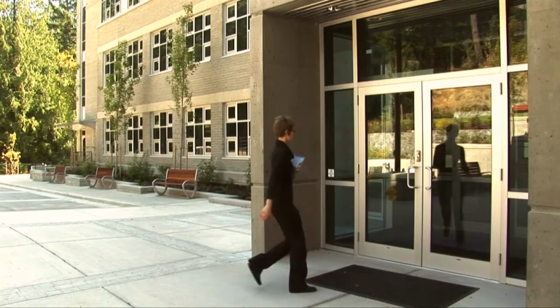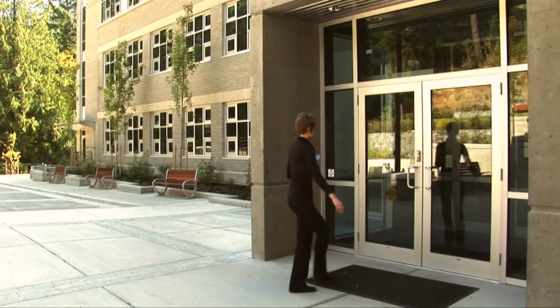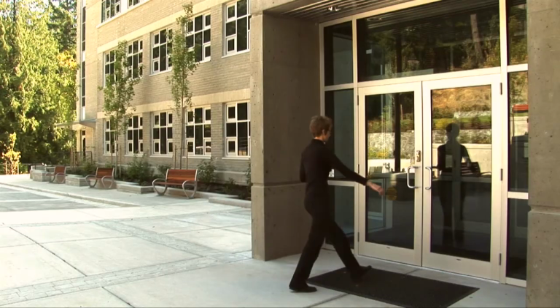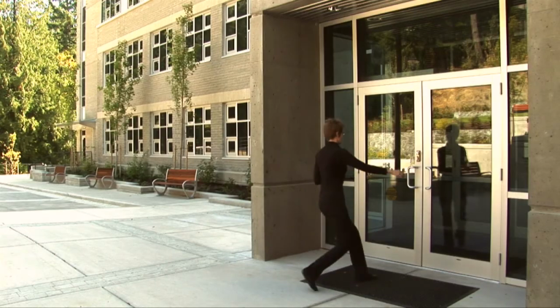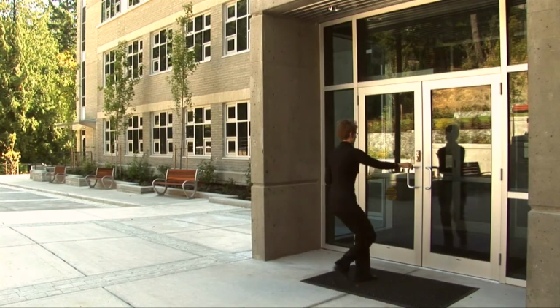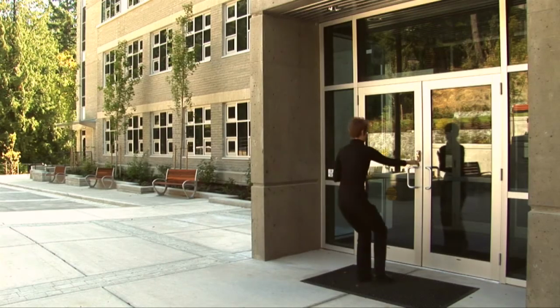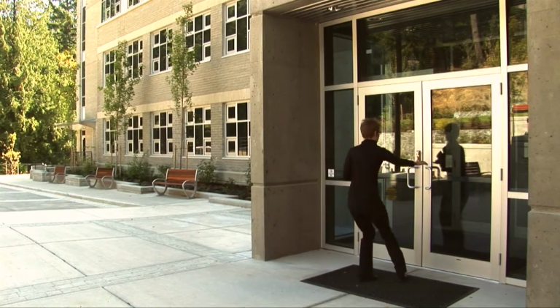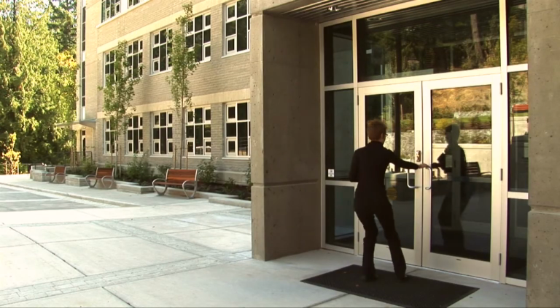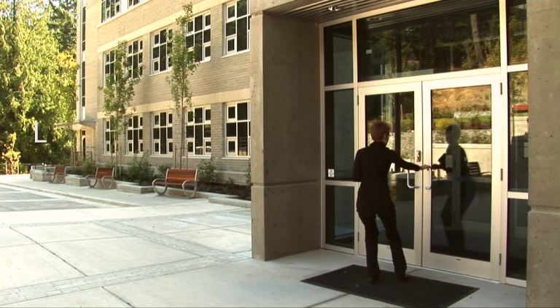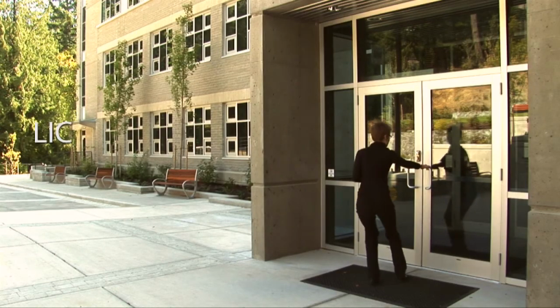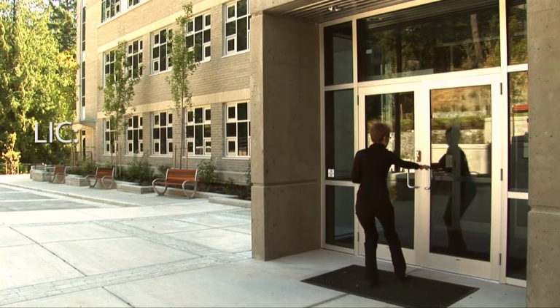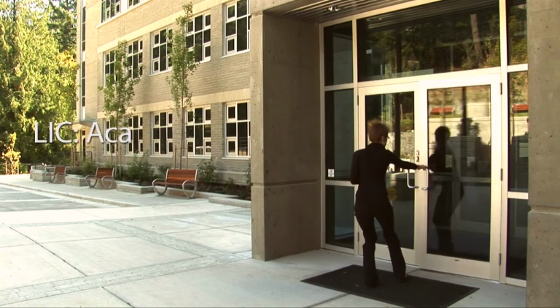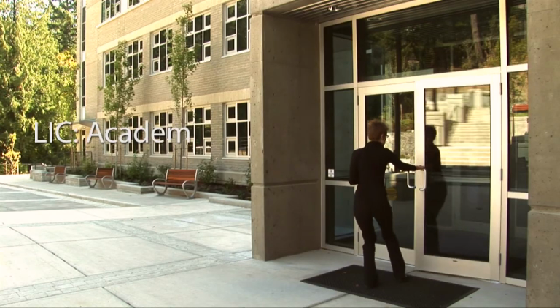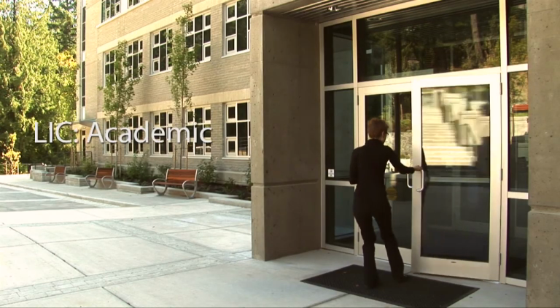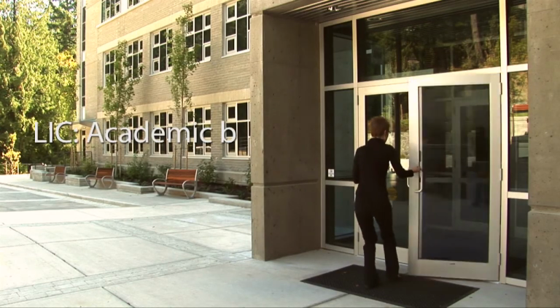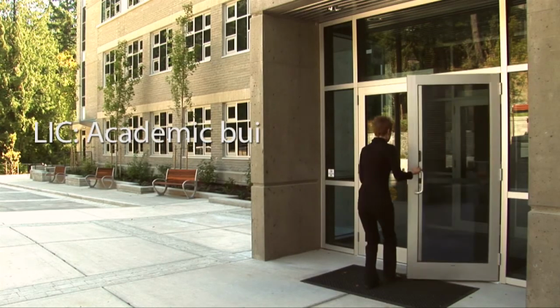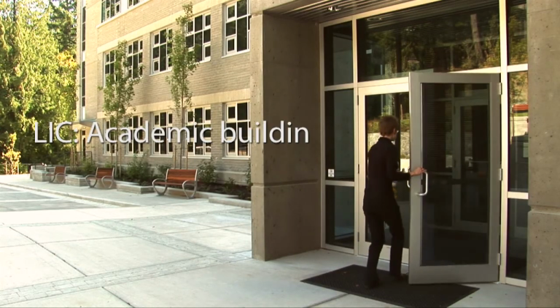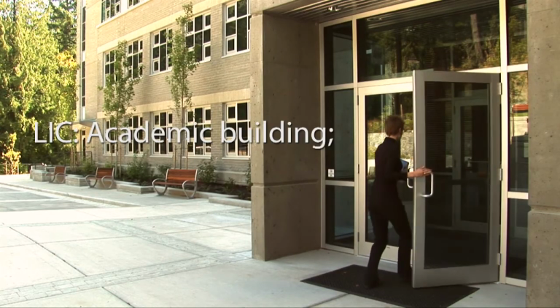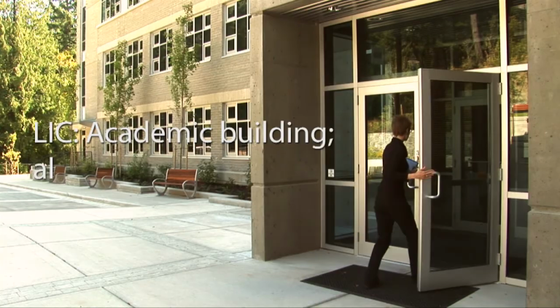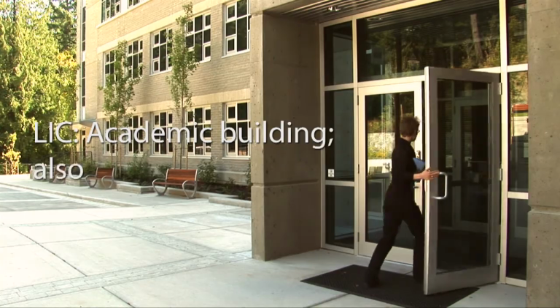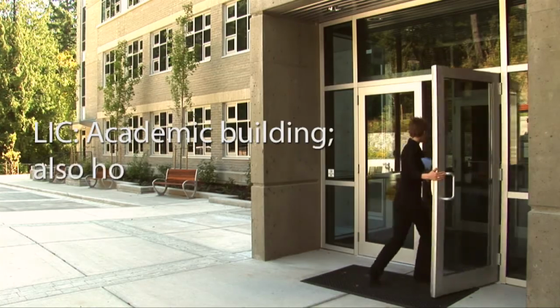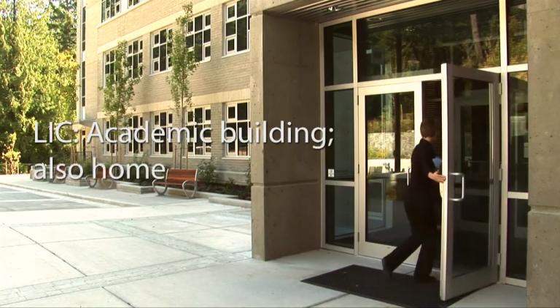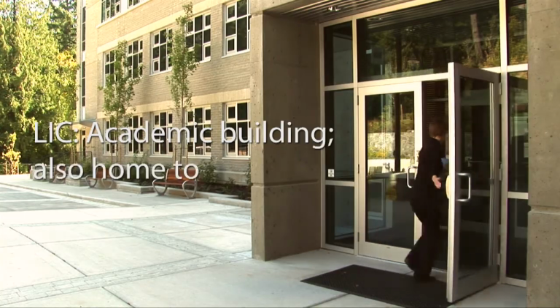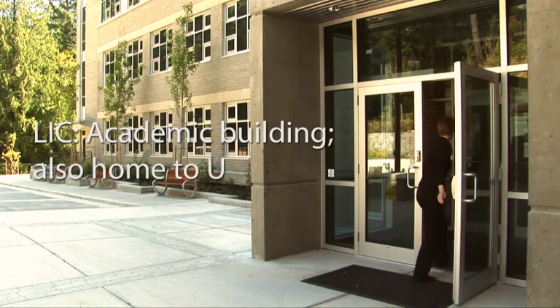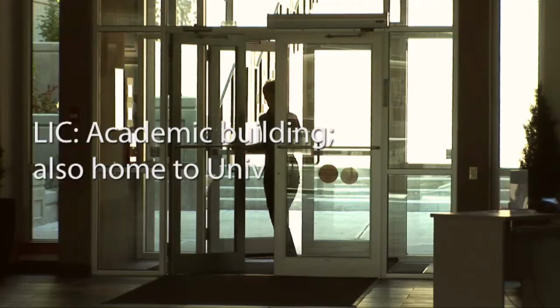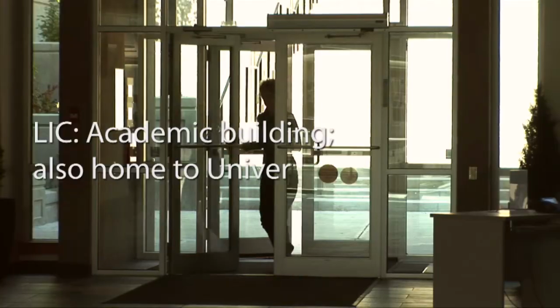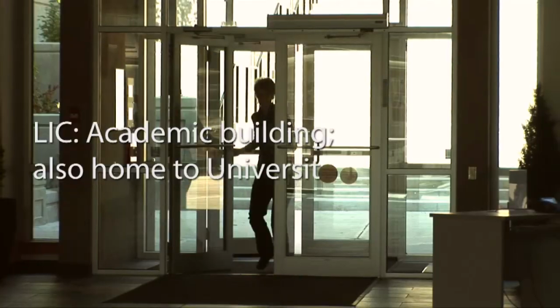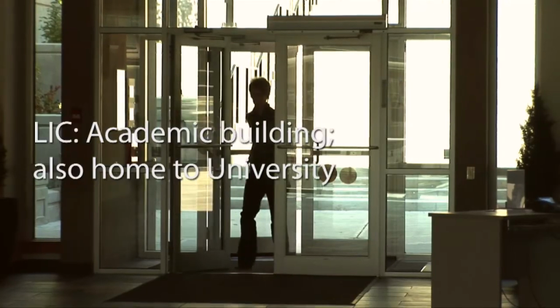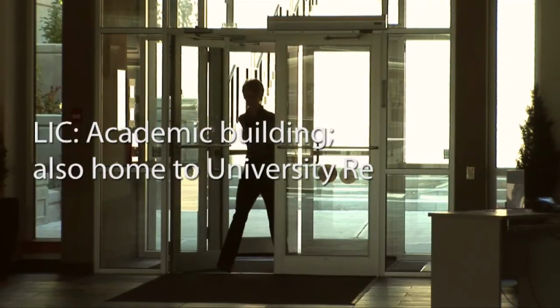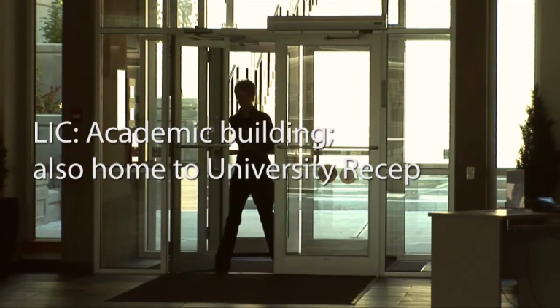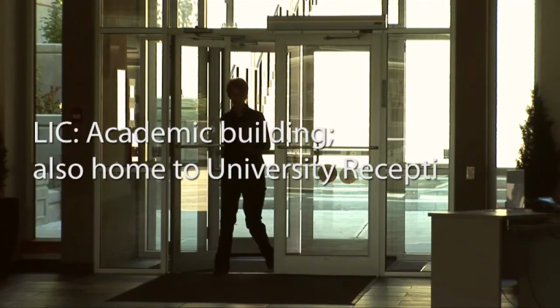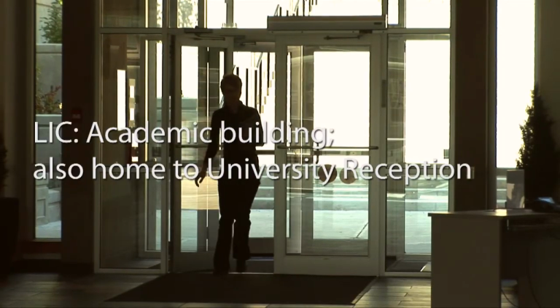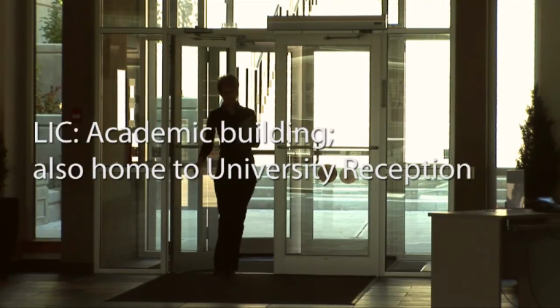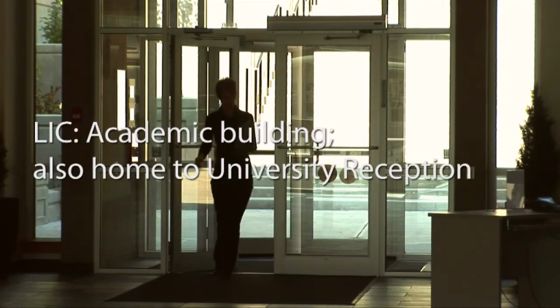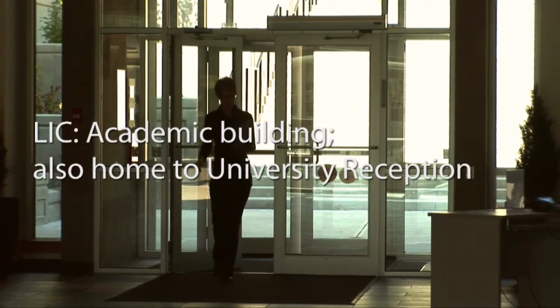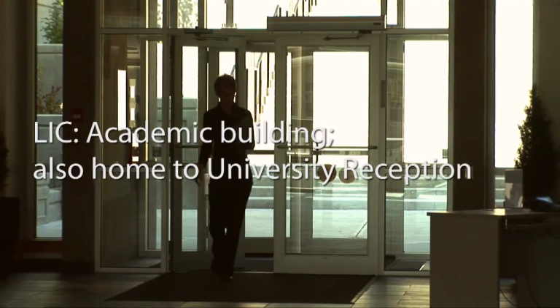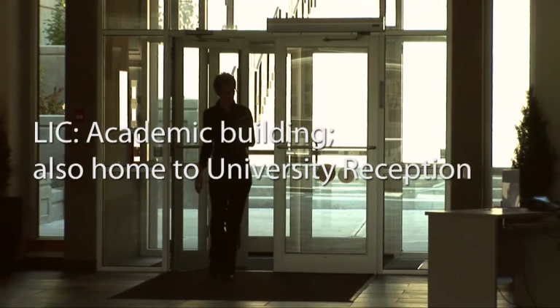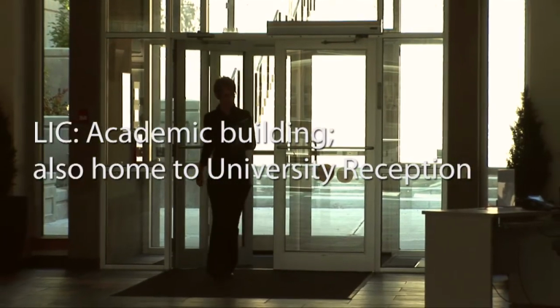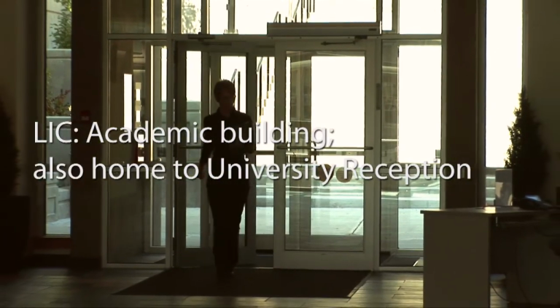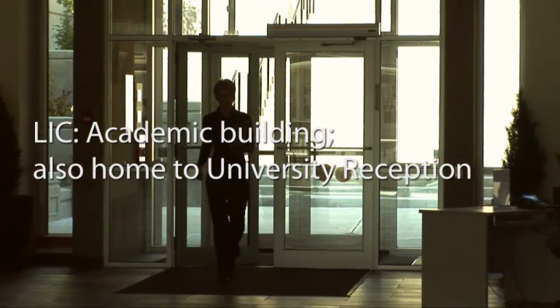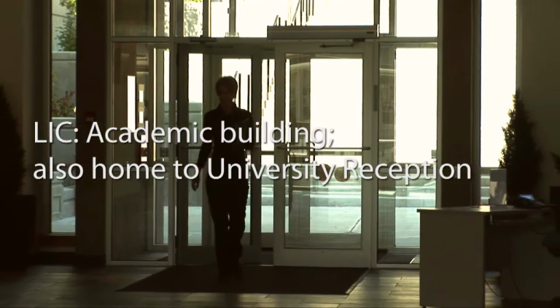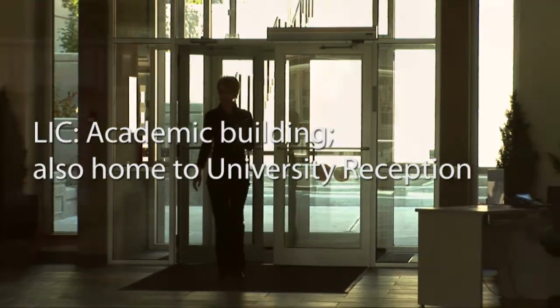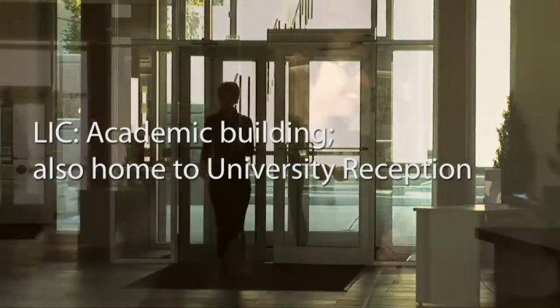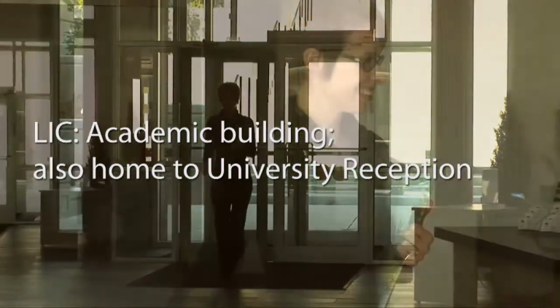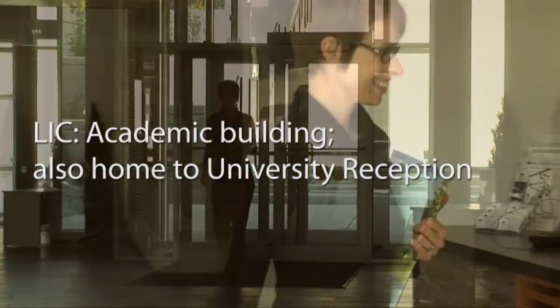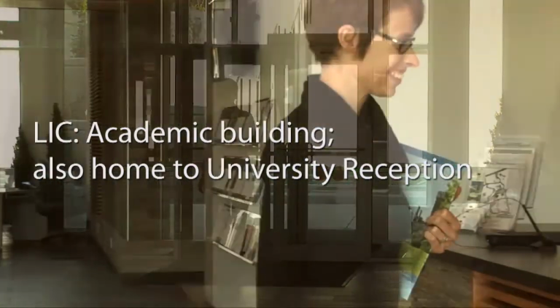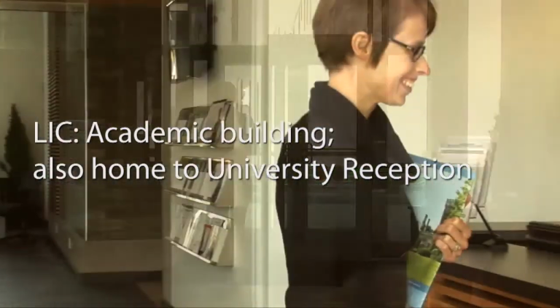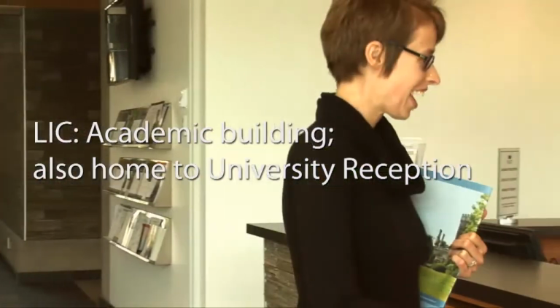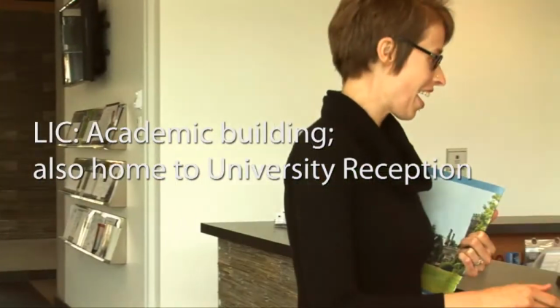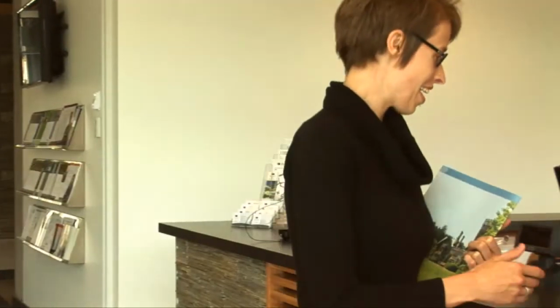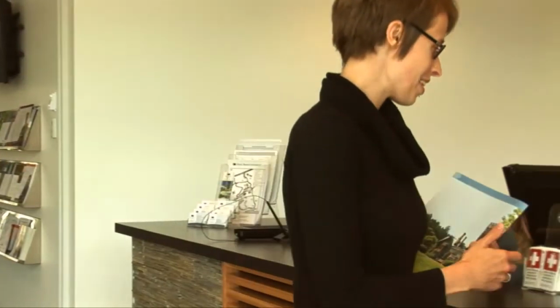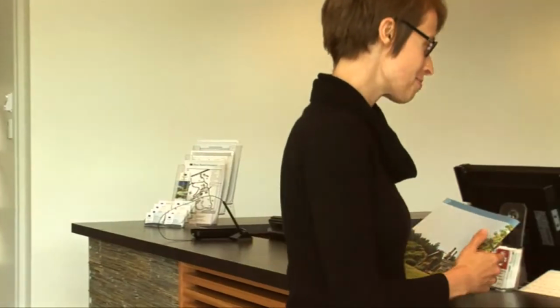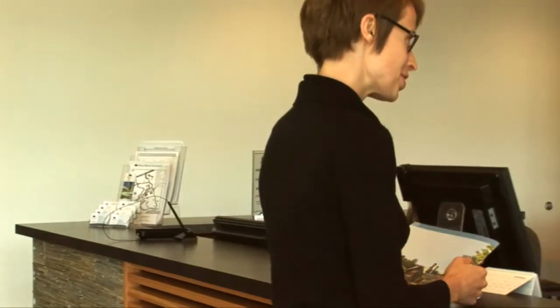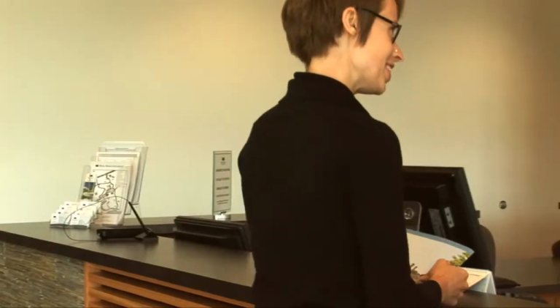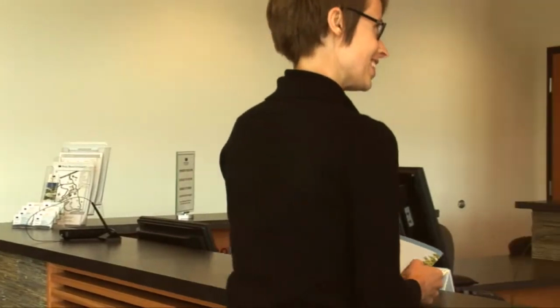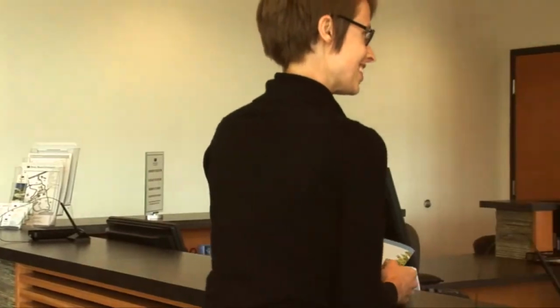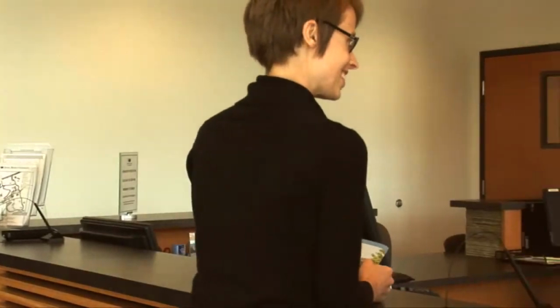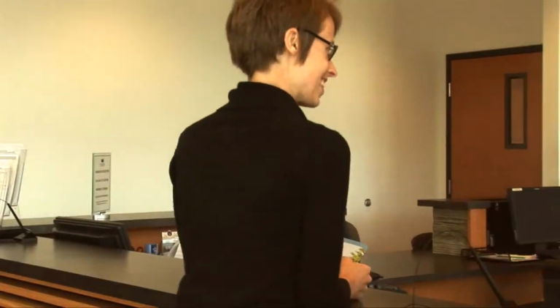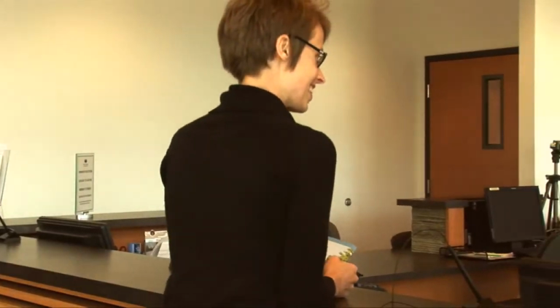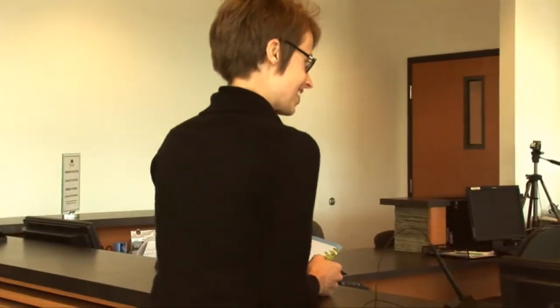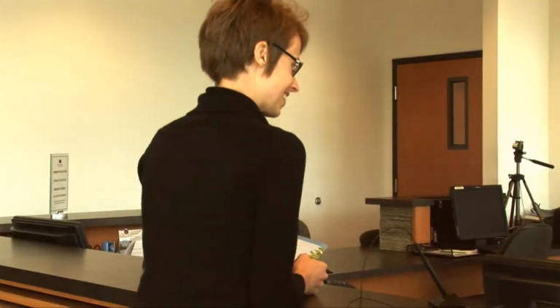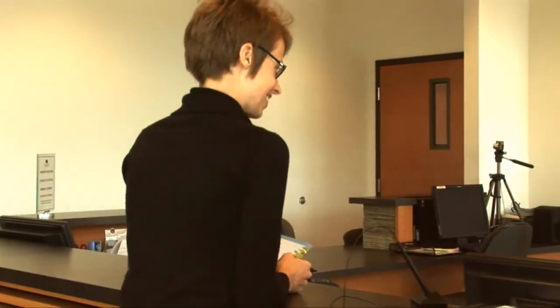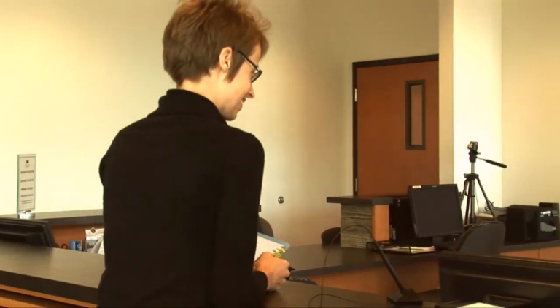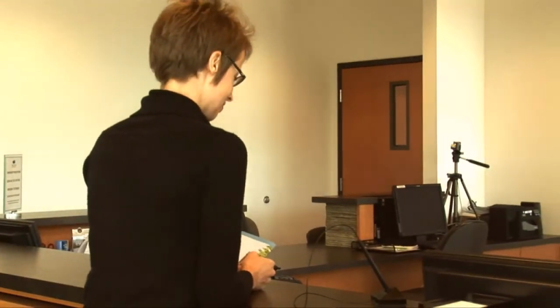This is where you'll find university reception and where you'll get your student ID card. Say hello and make sure to smile.